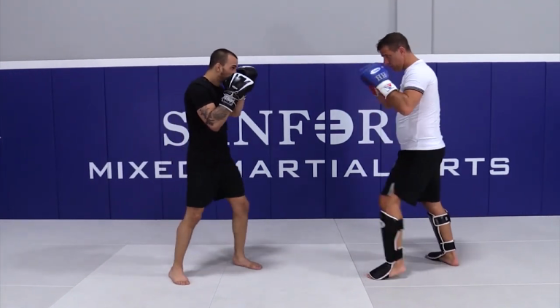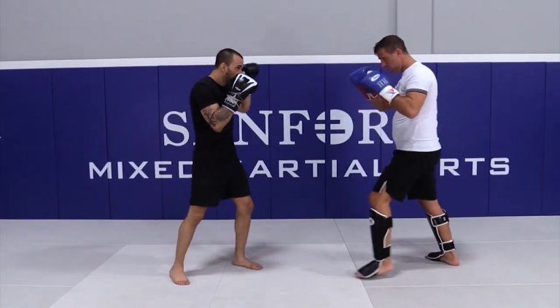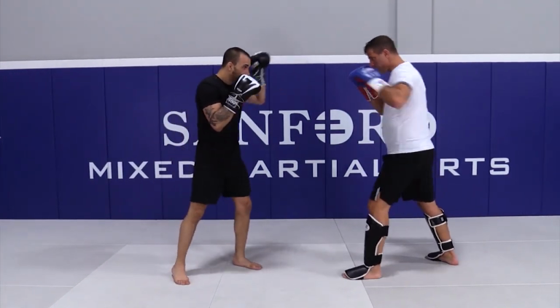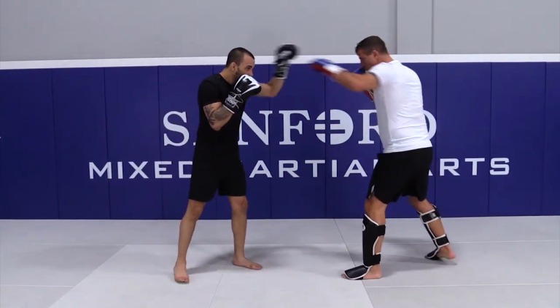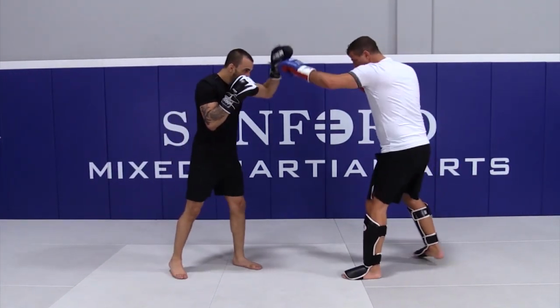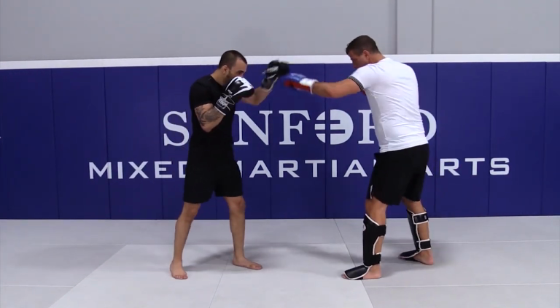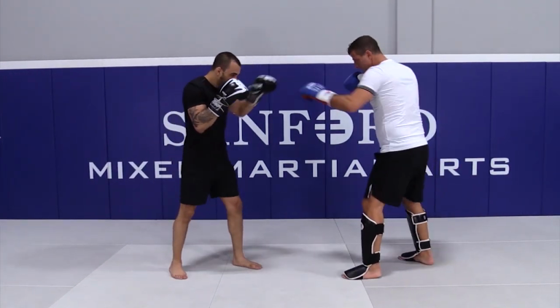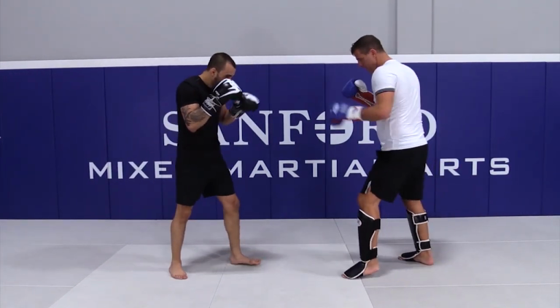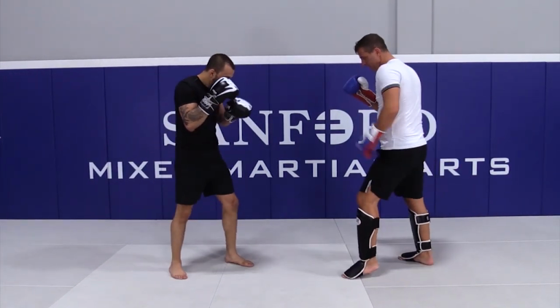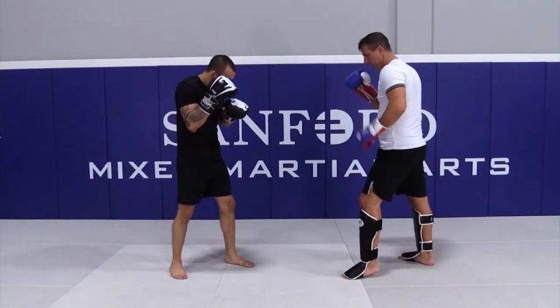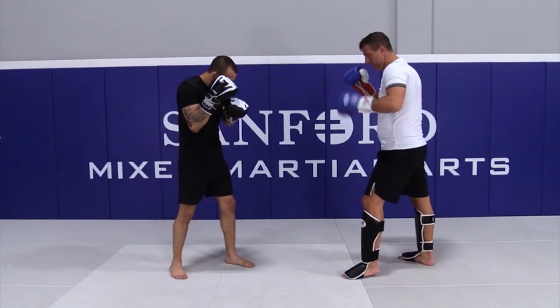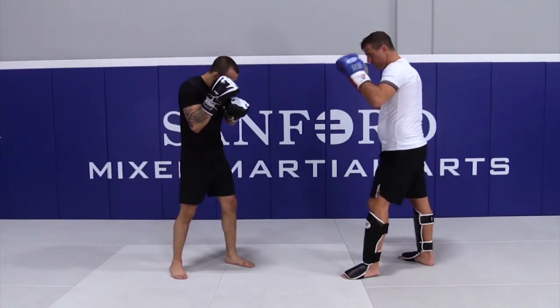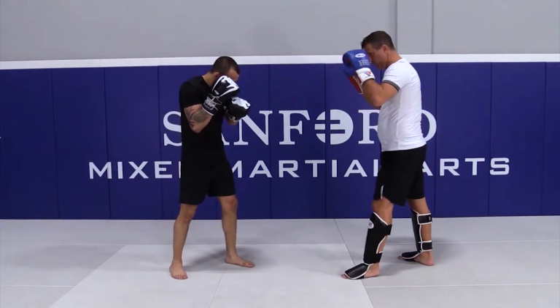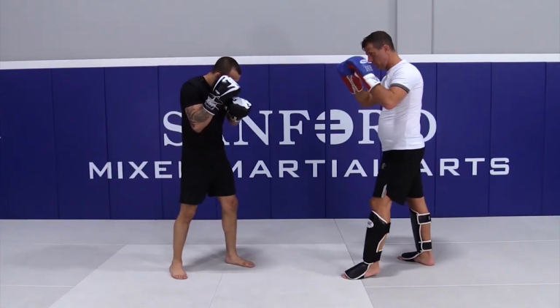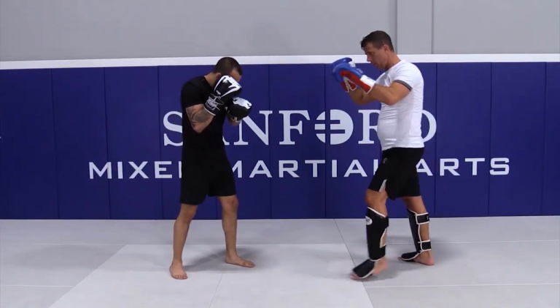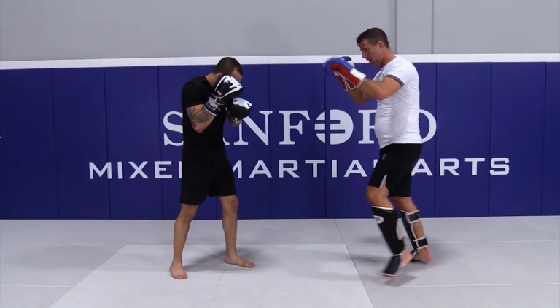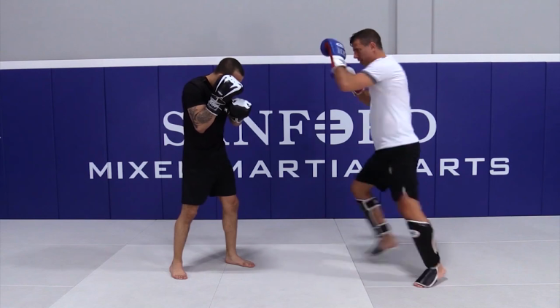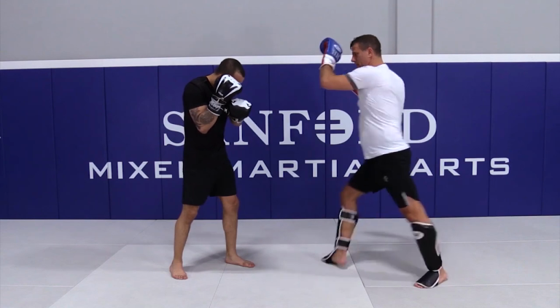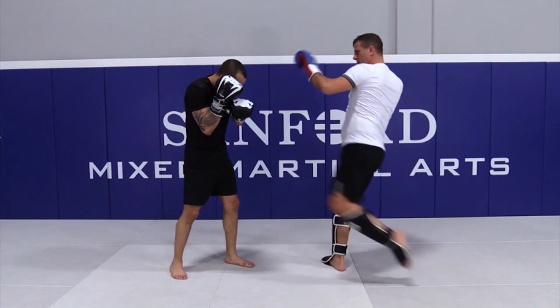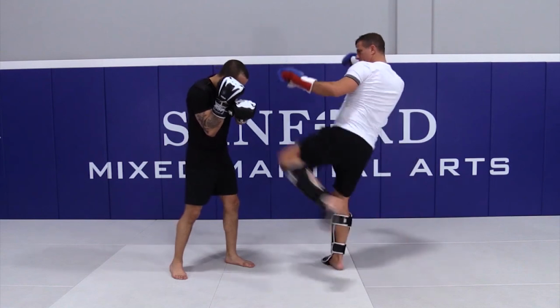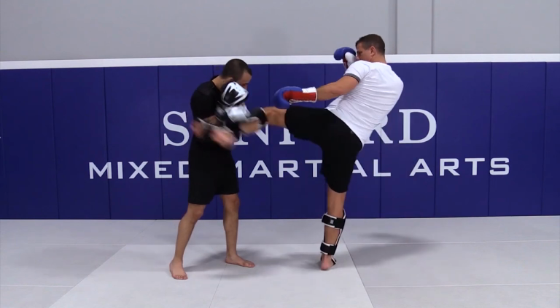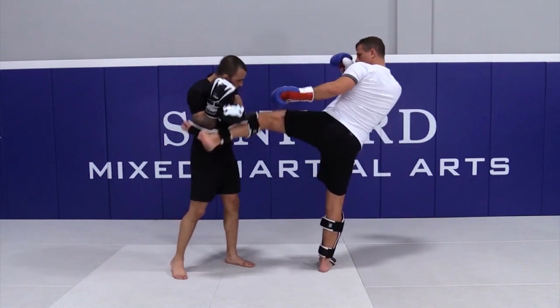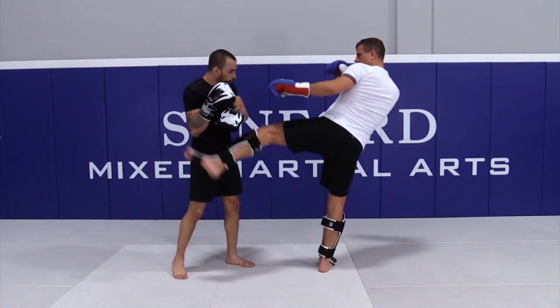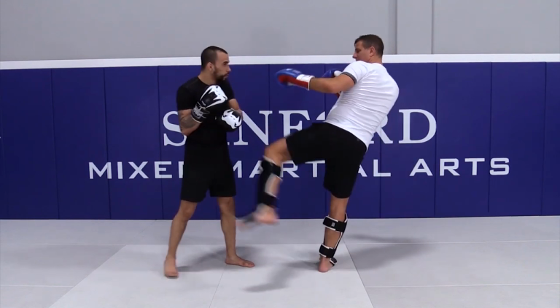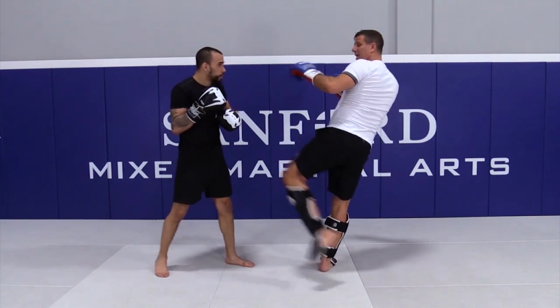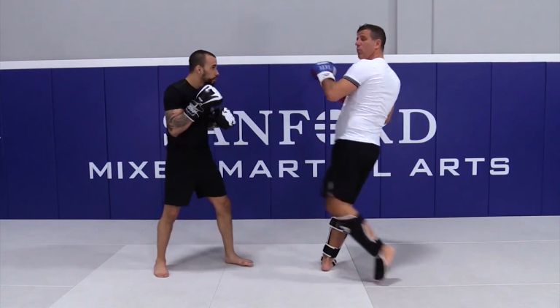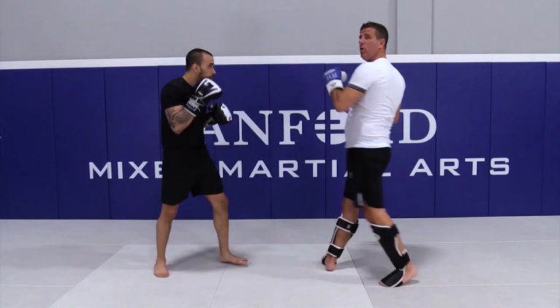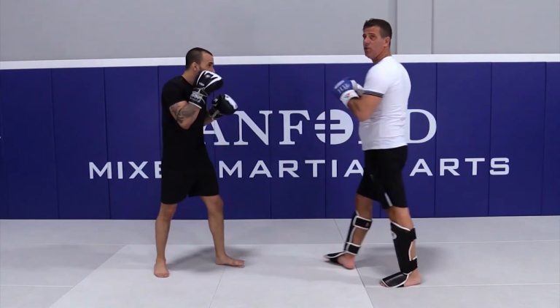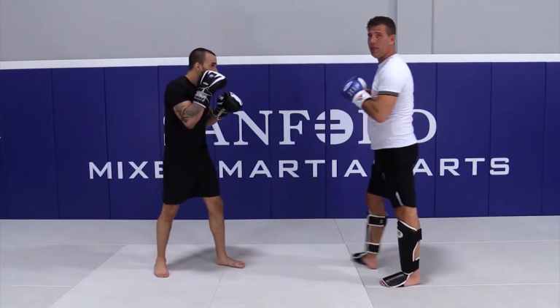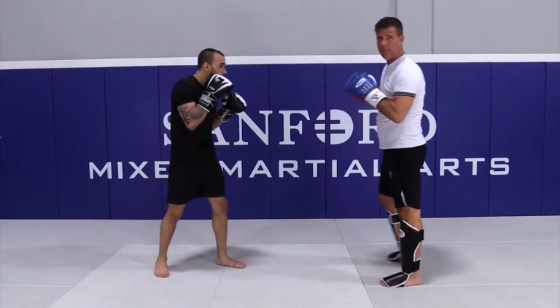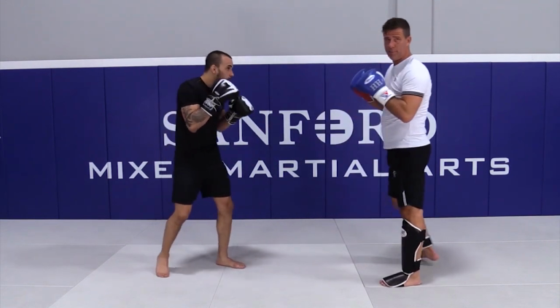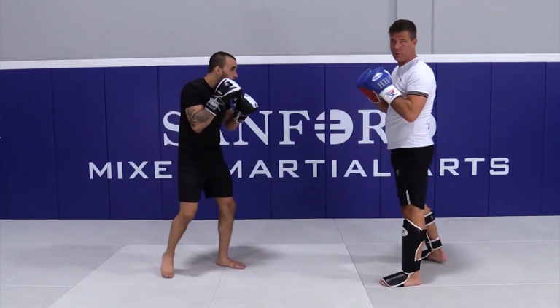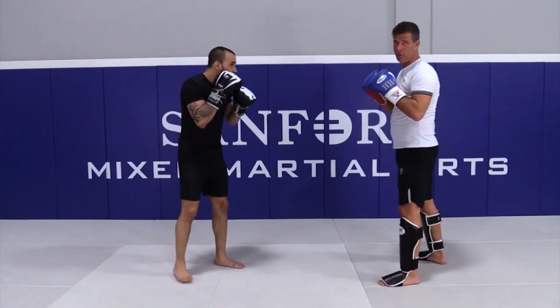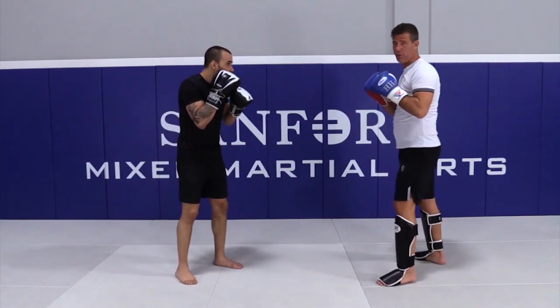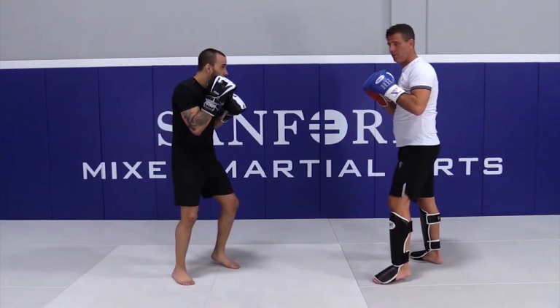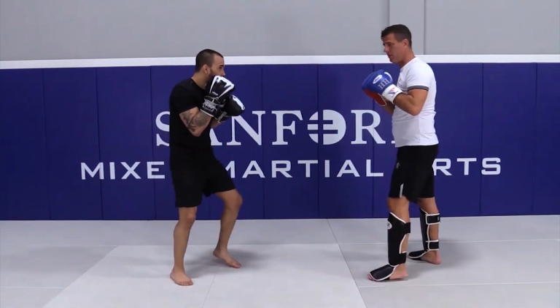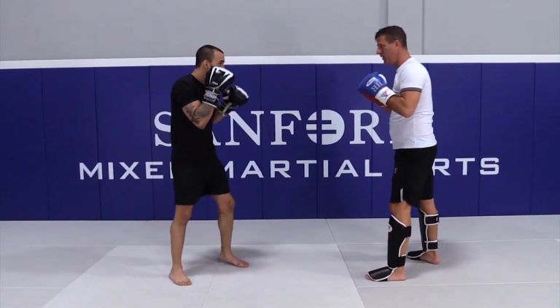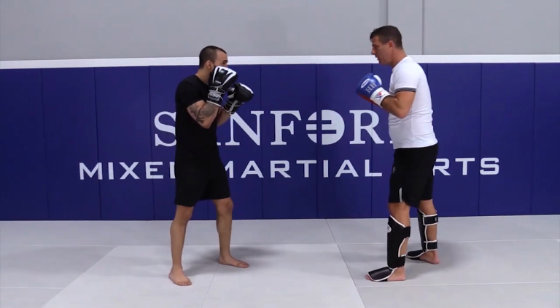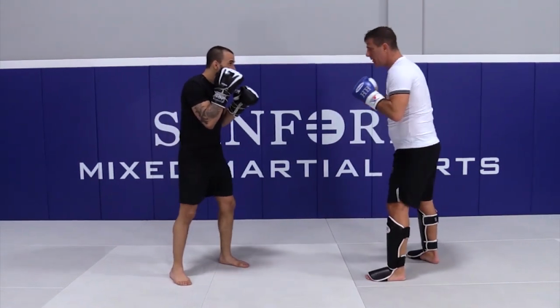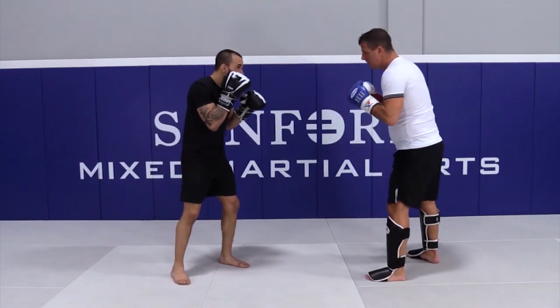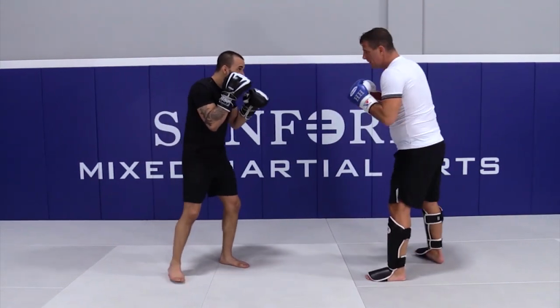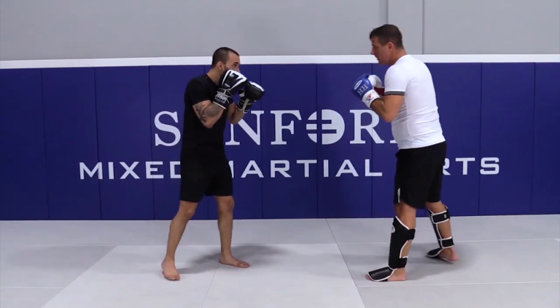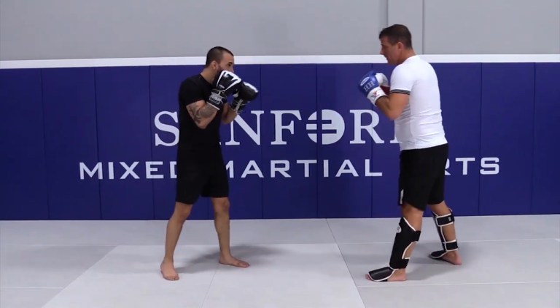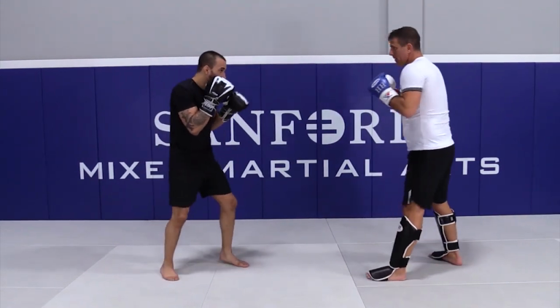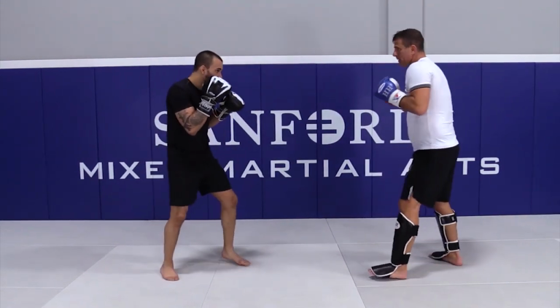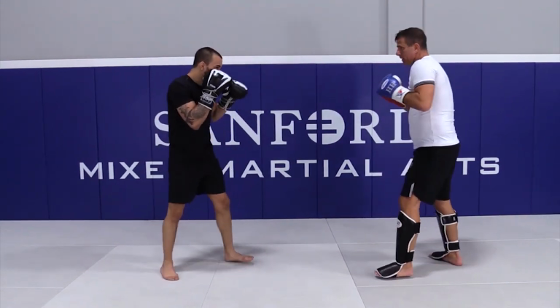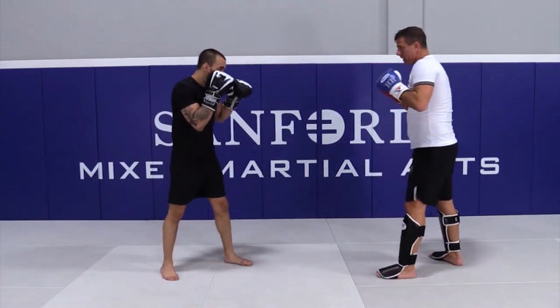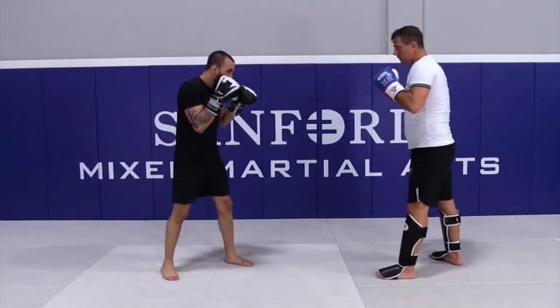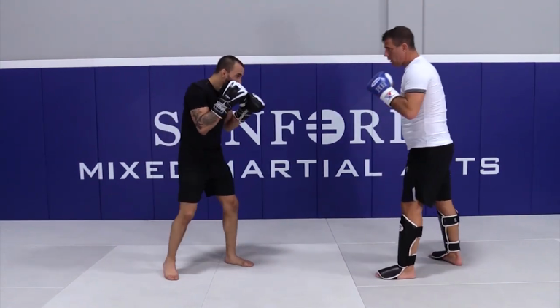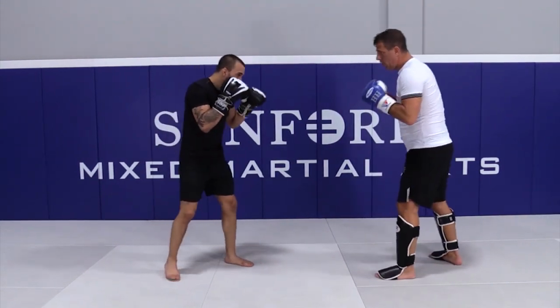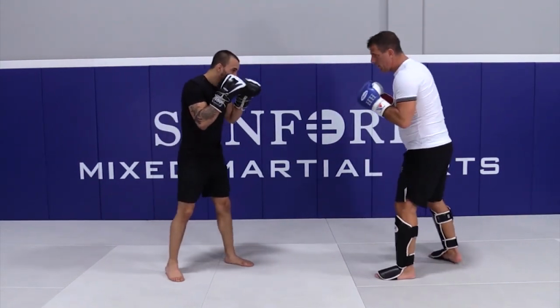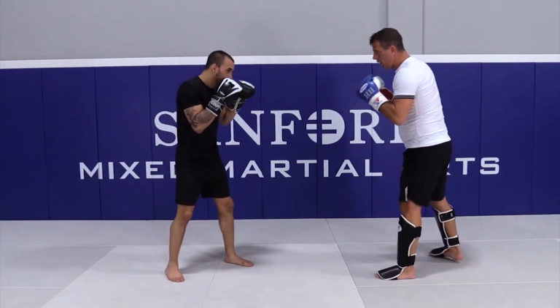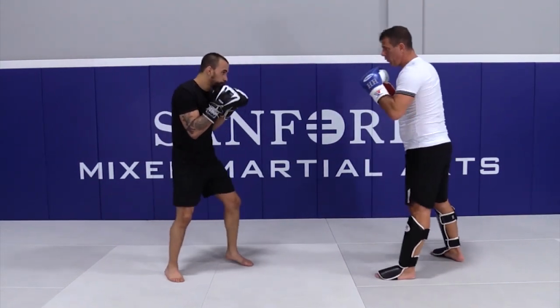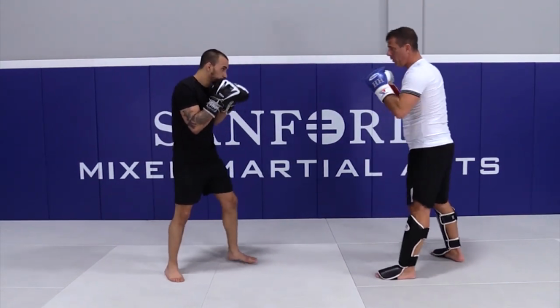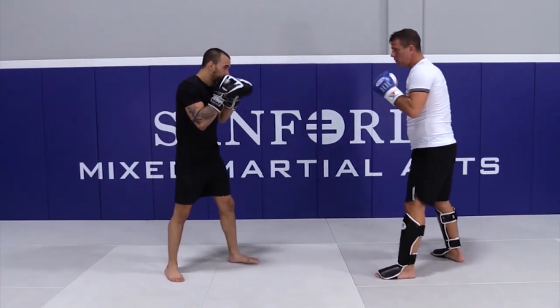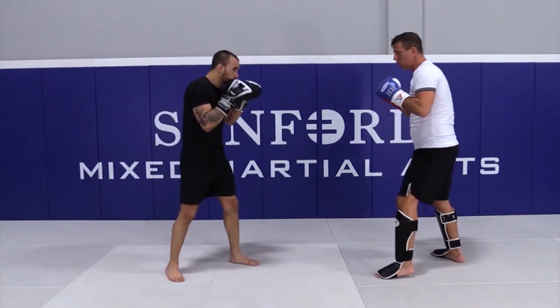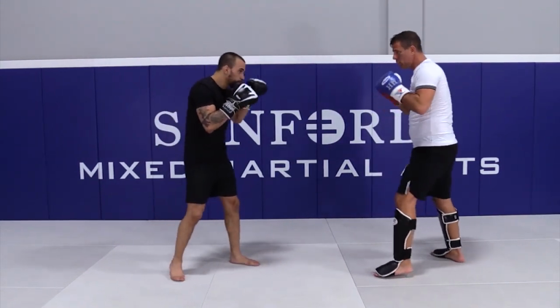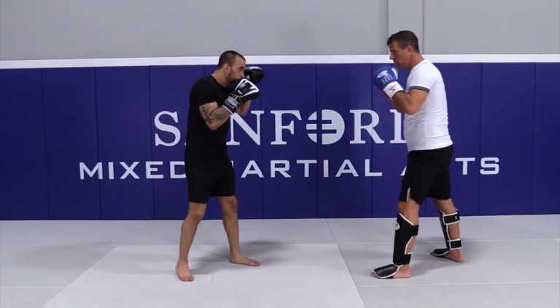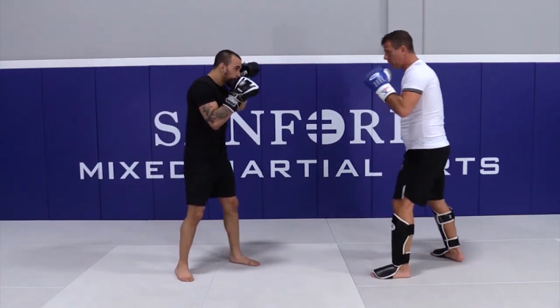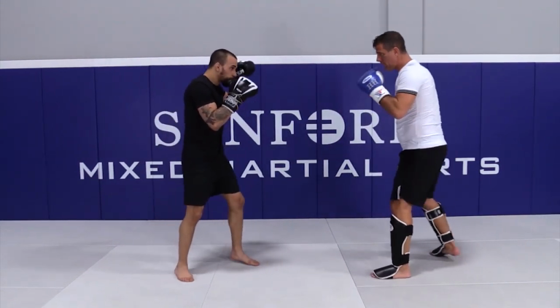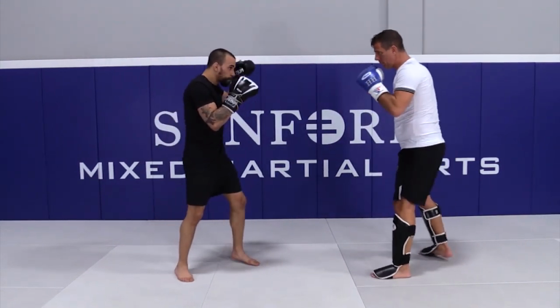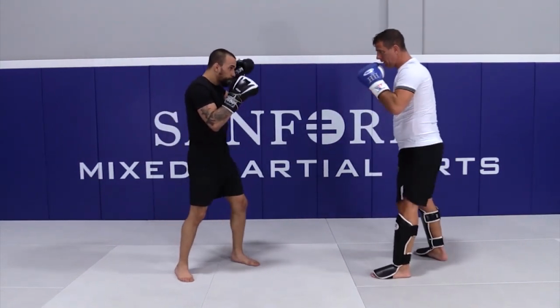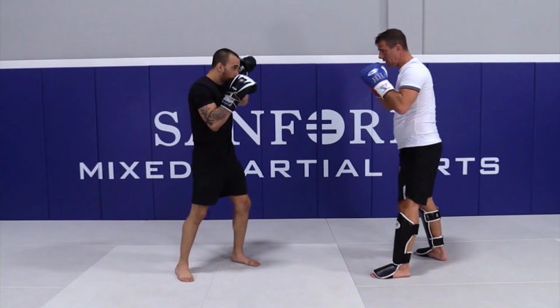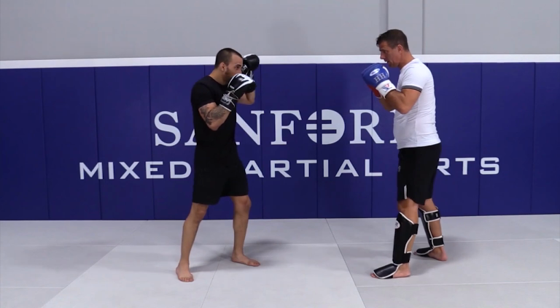Start with a chair, left switch kick. Watch the hand position. Here we go. One, two, body kick.